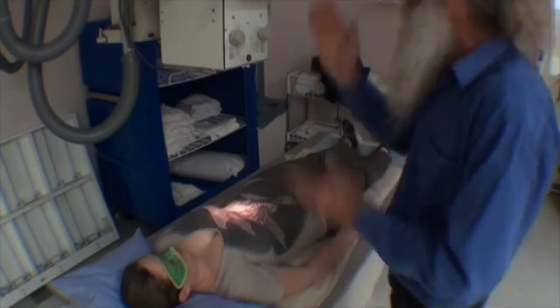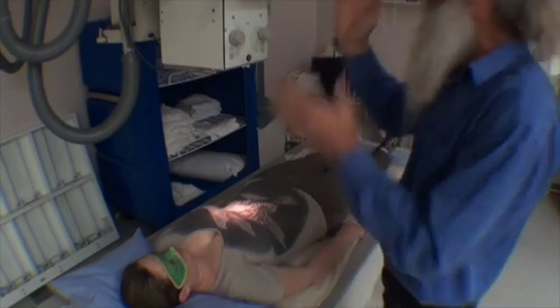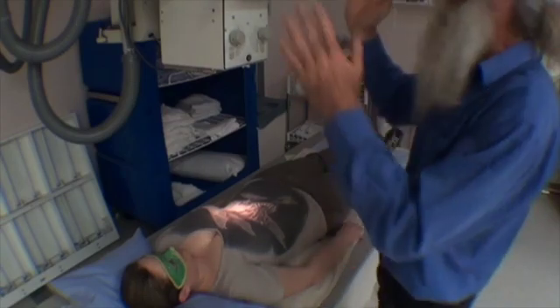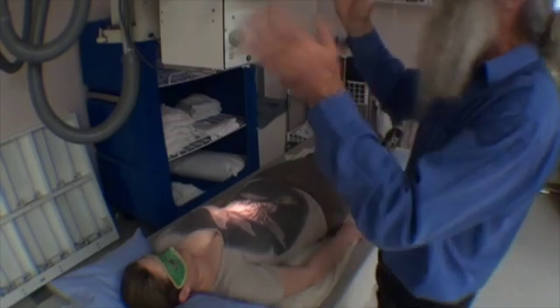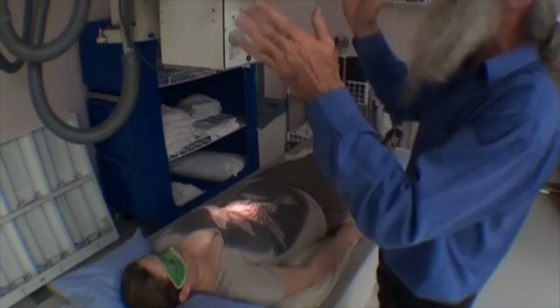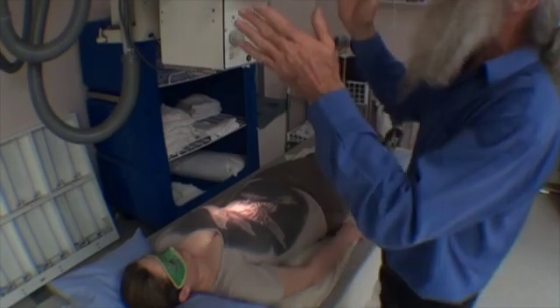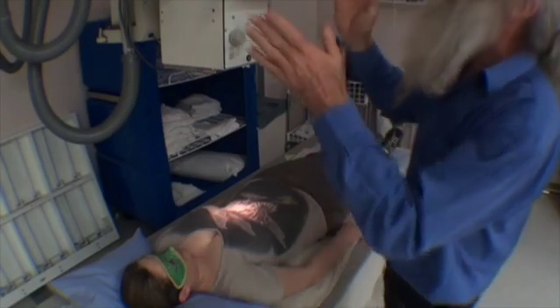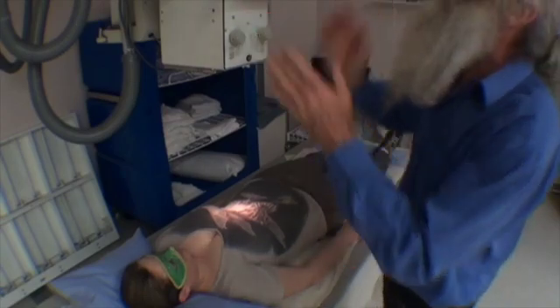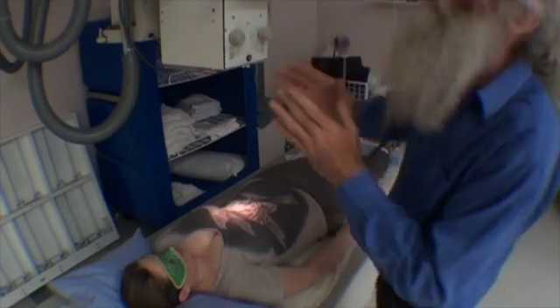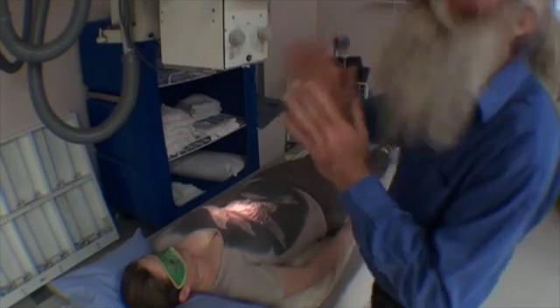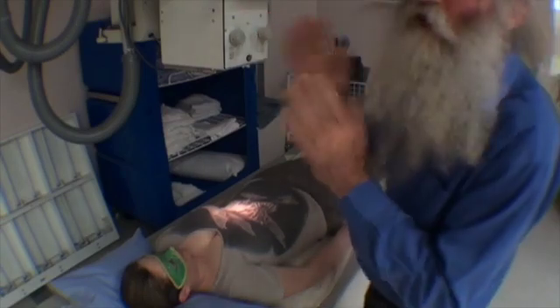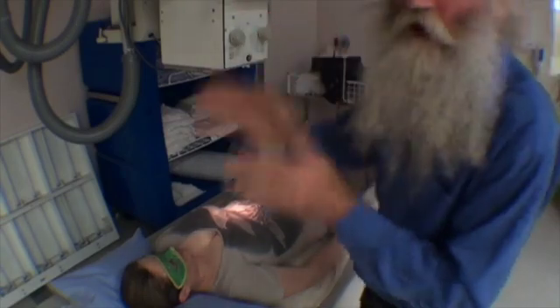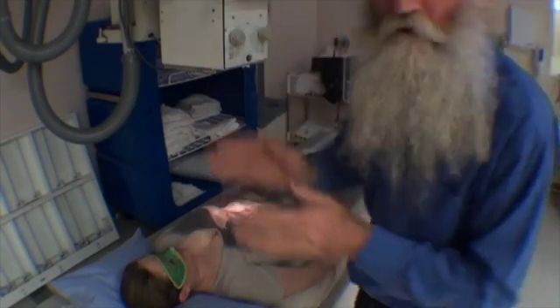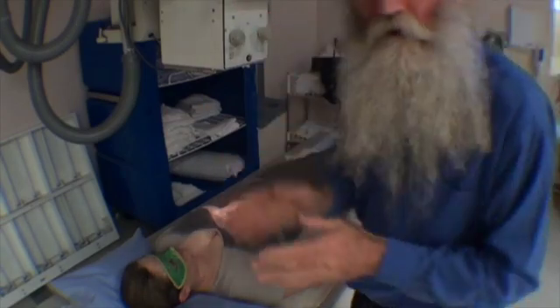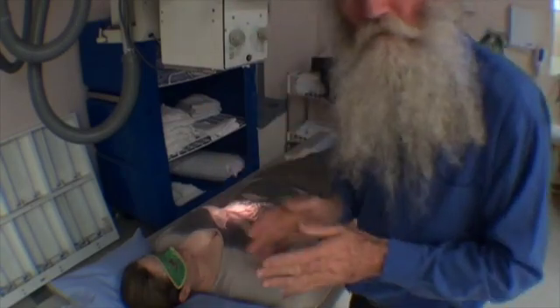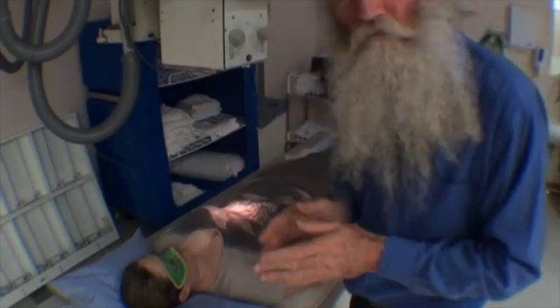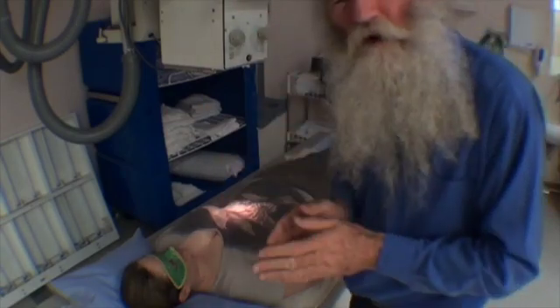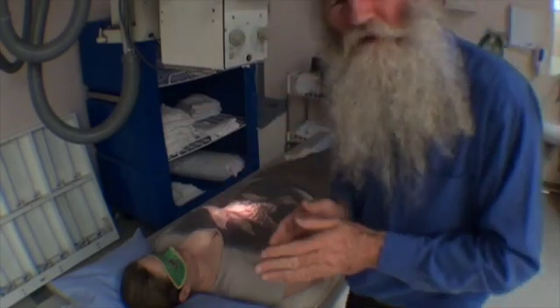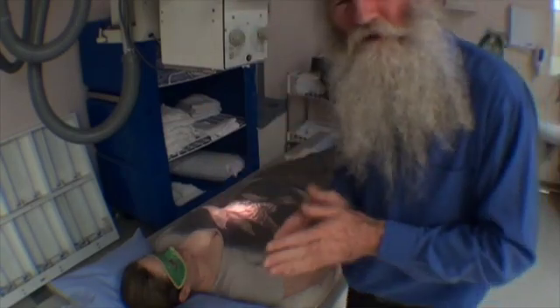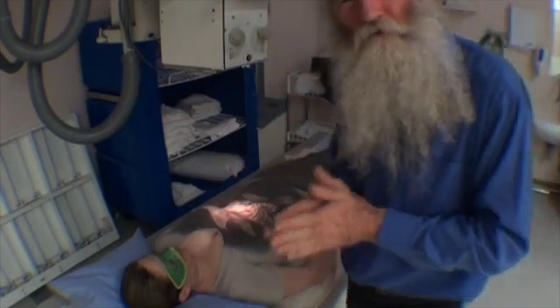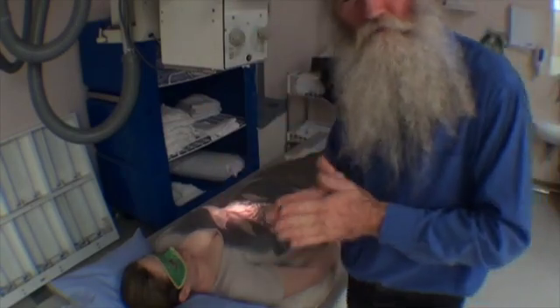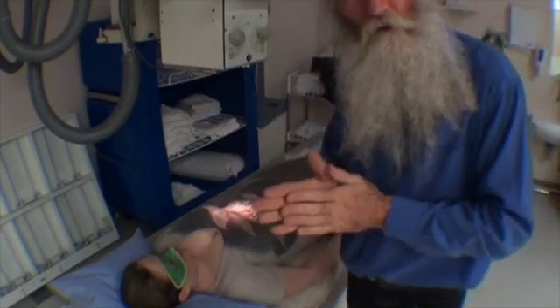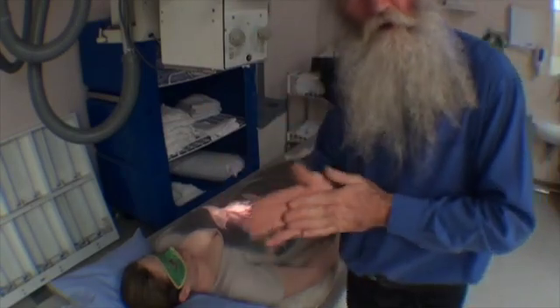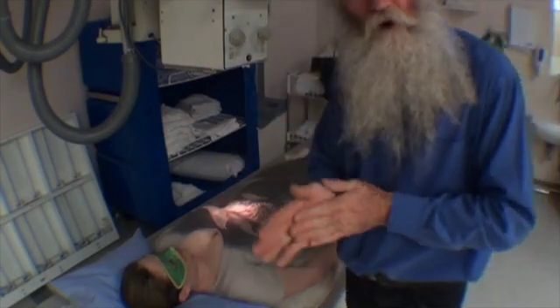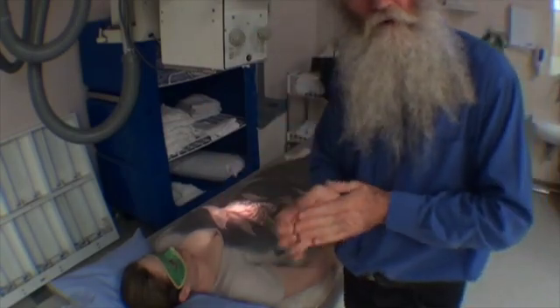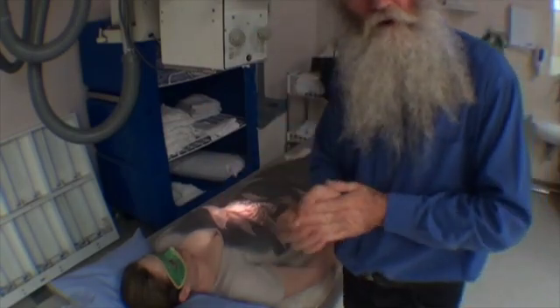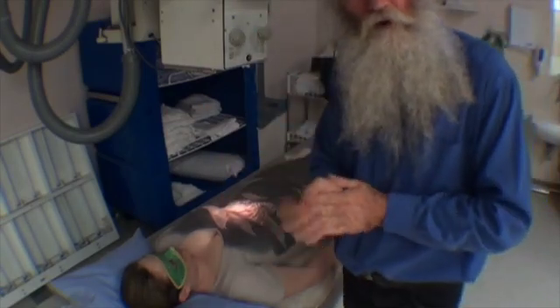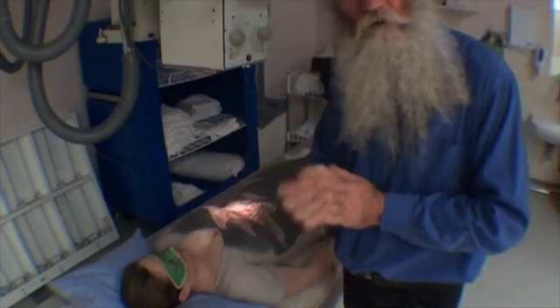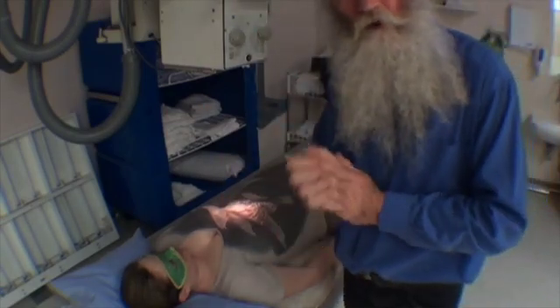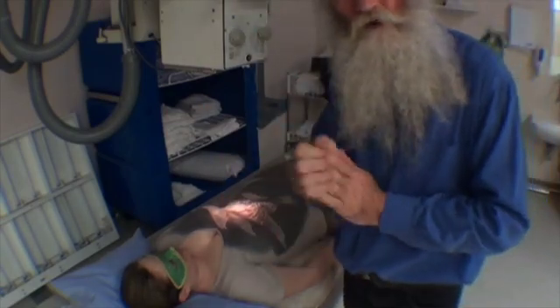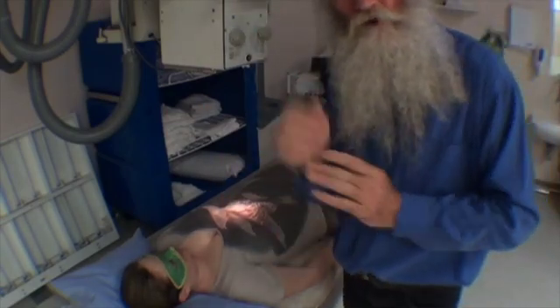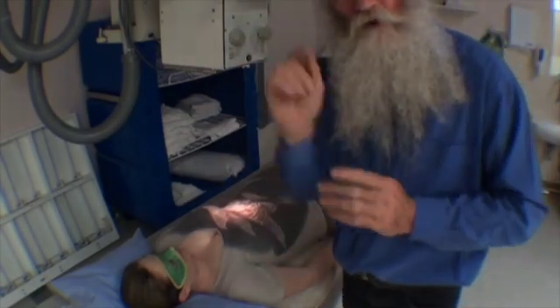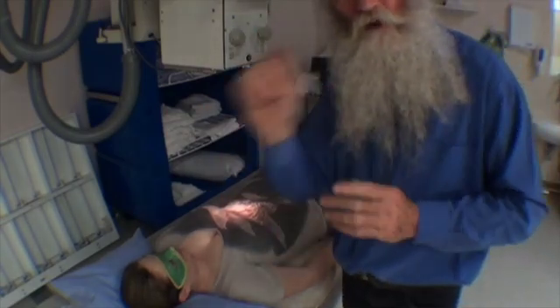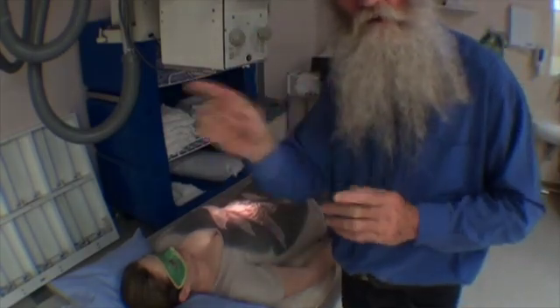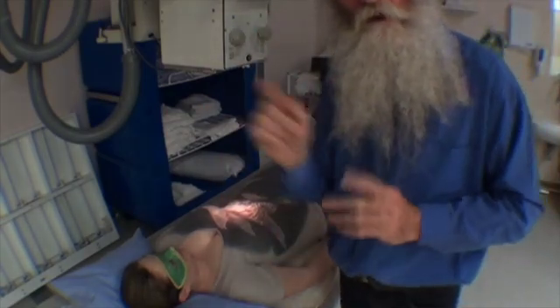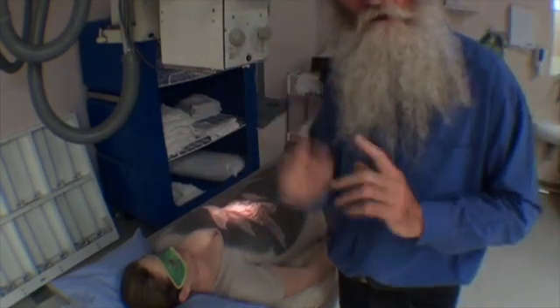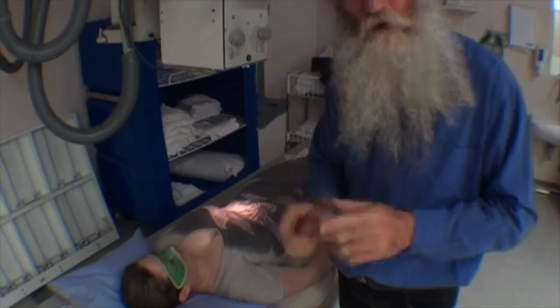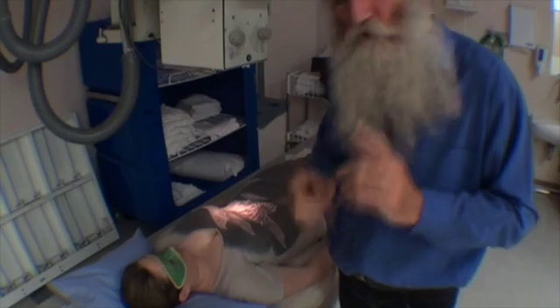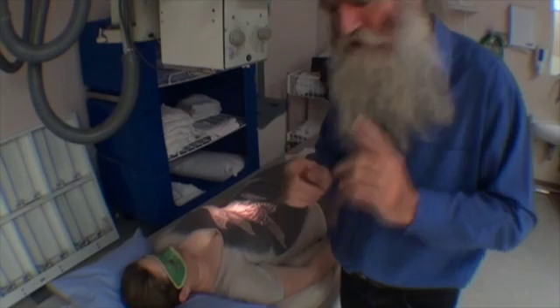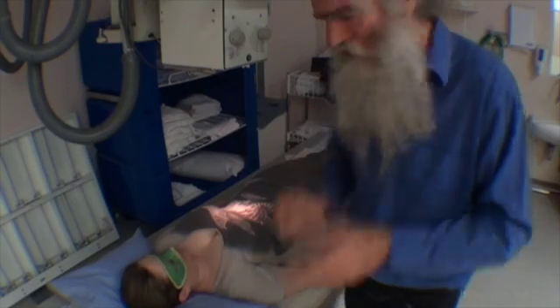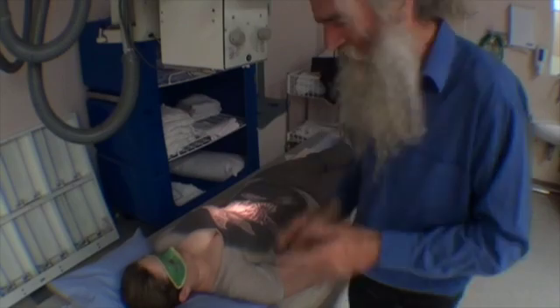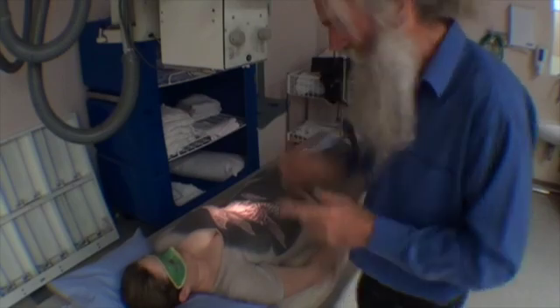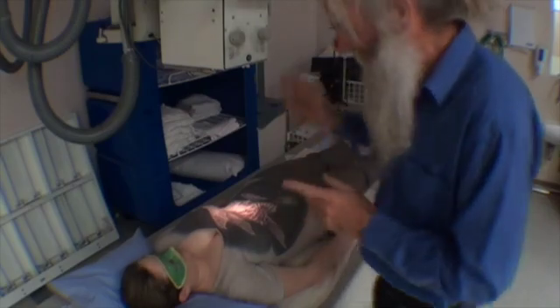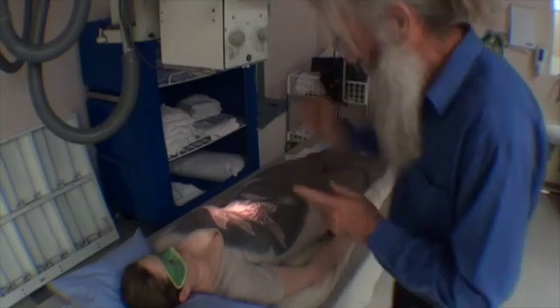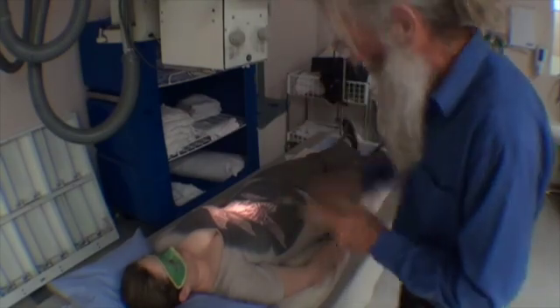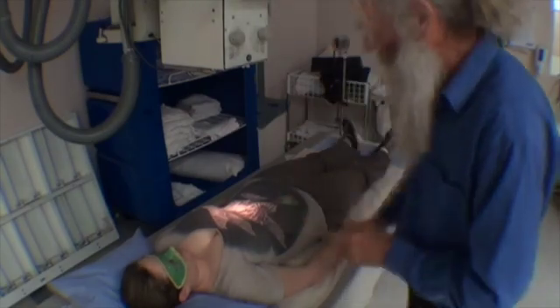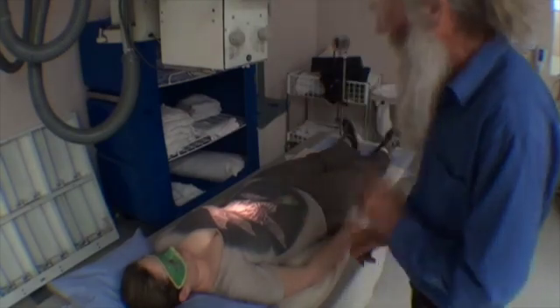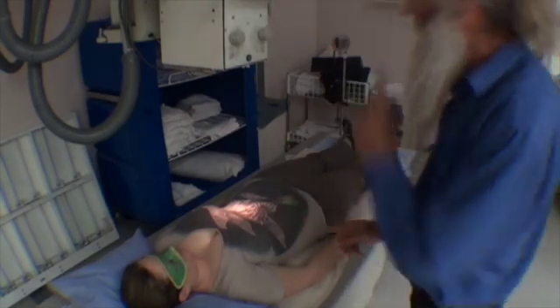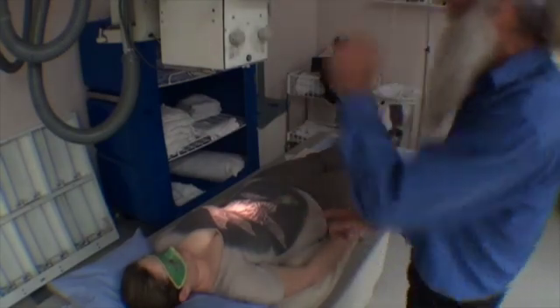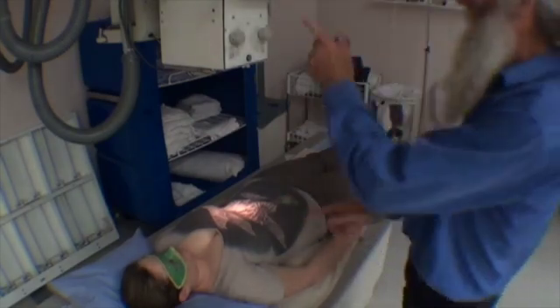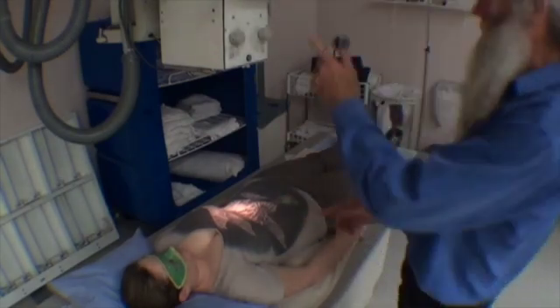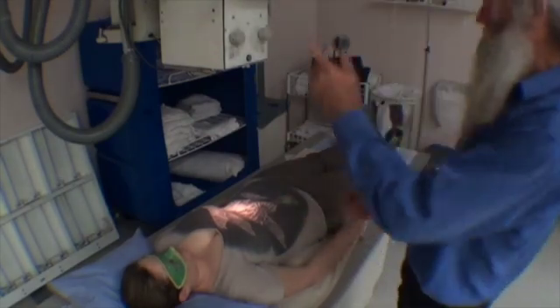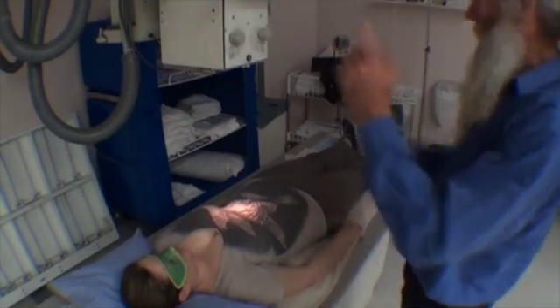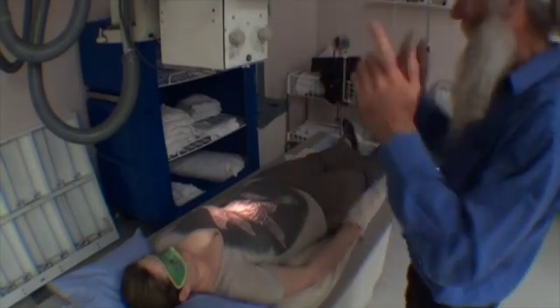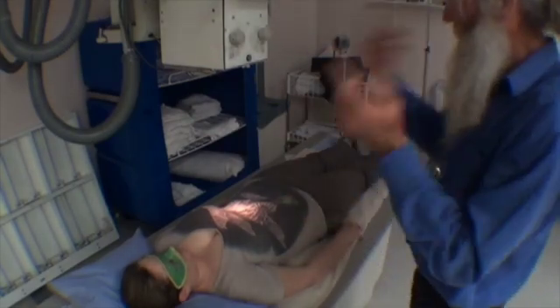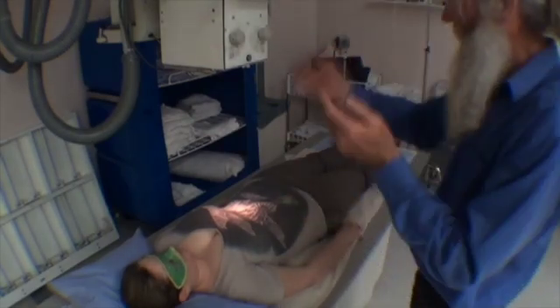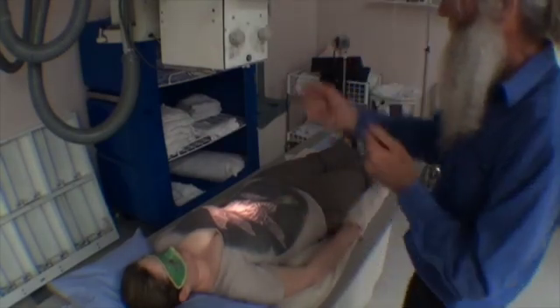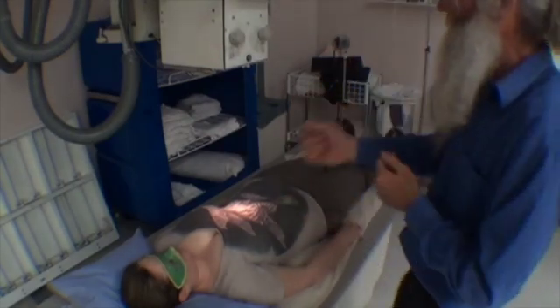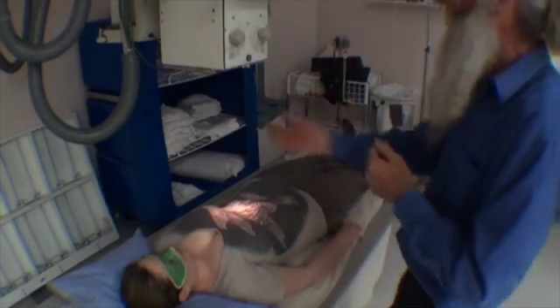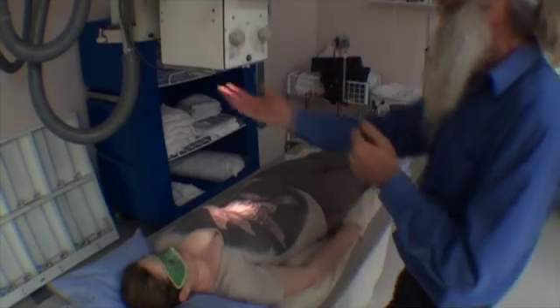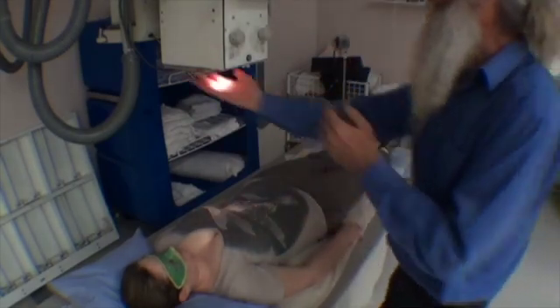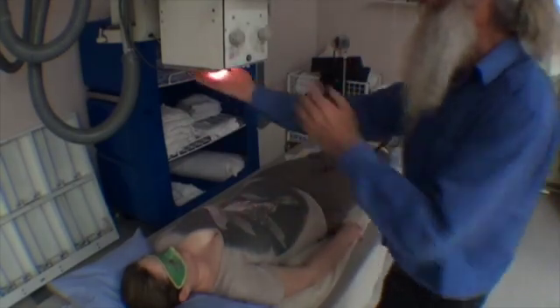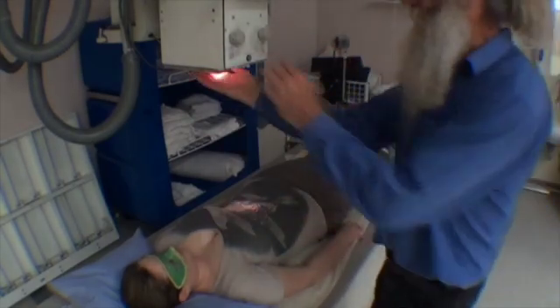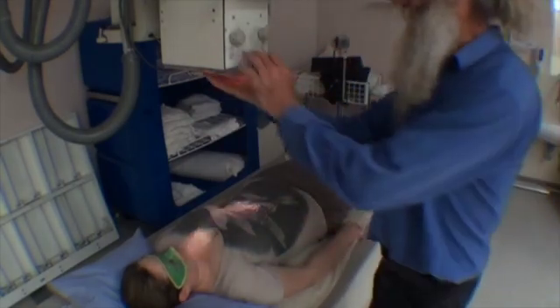Everything is exactly right. My system of radiography makes sure that everything is double checked — this is right, that's right, patient's right, everything's right.